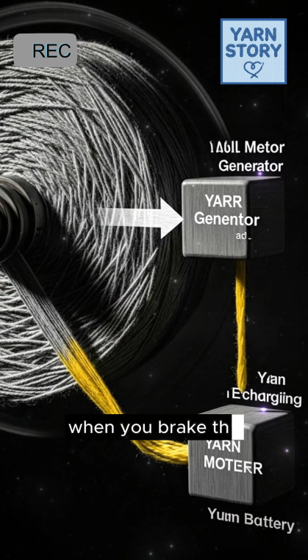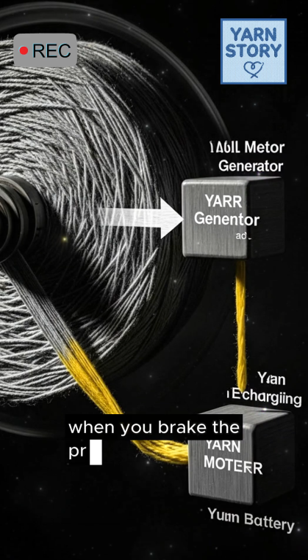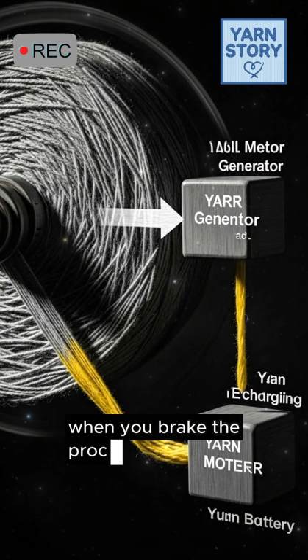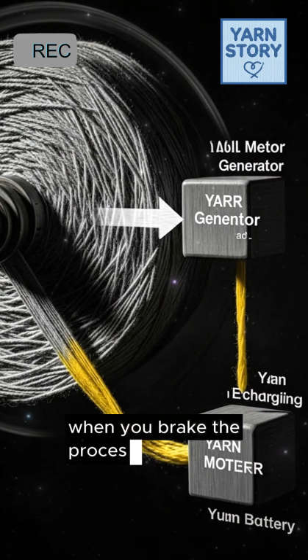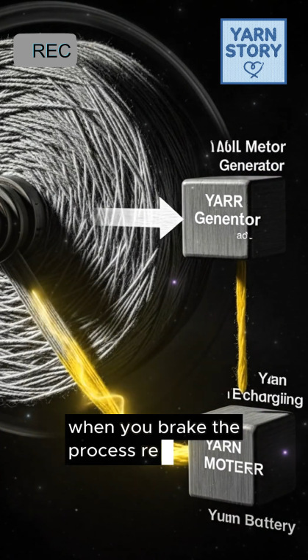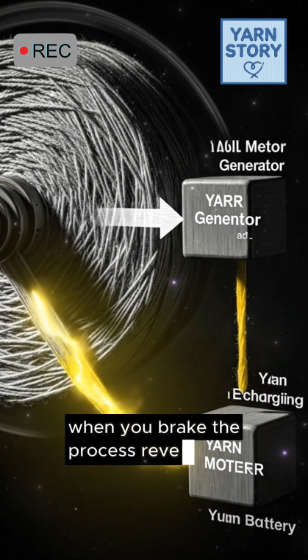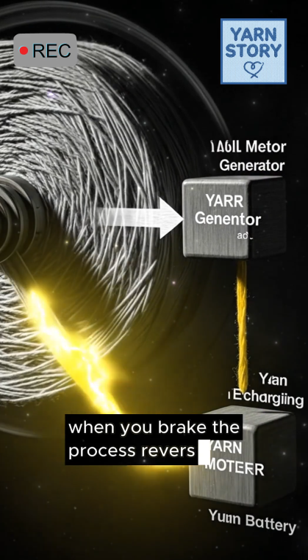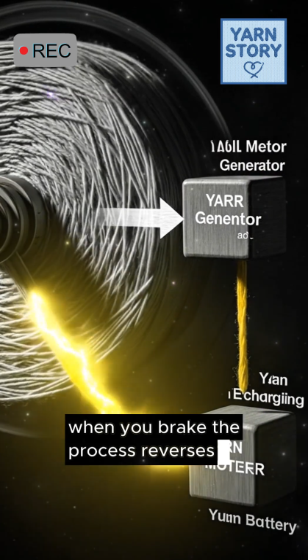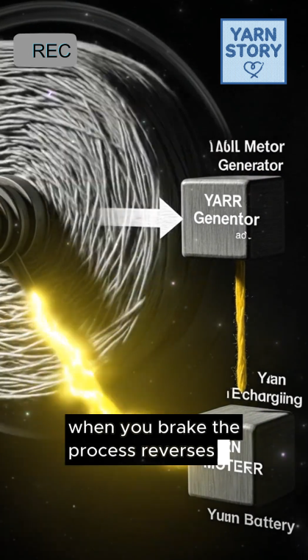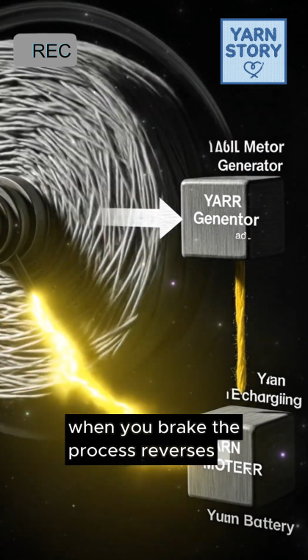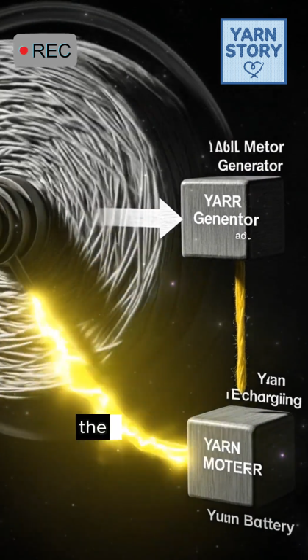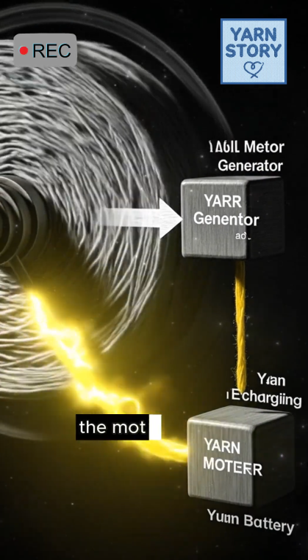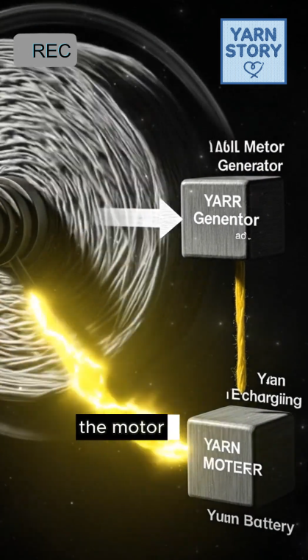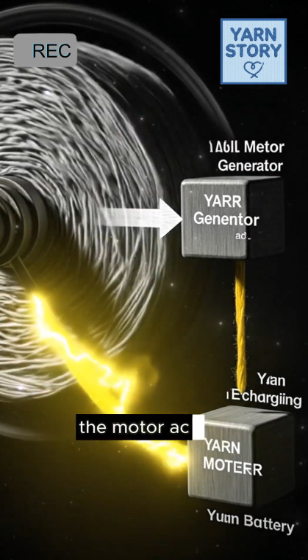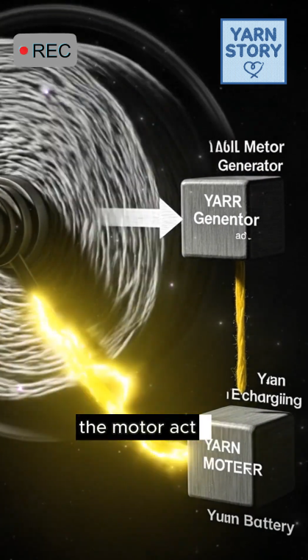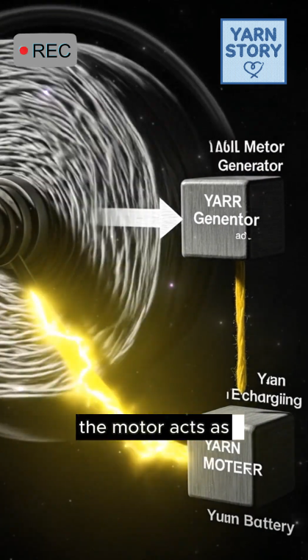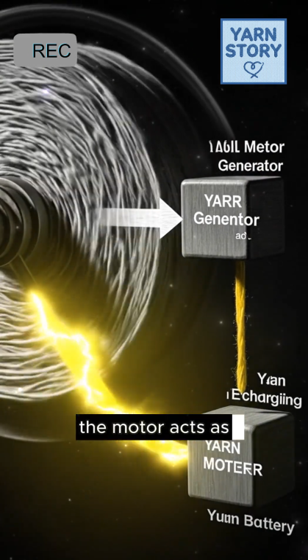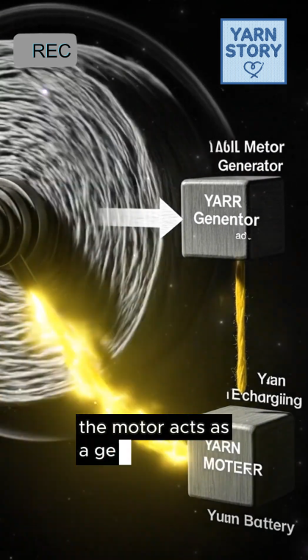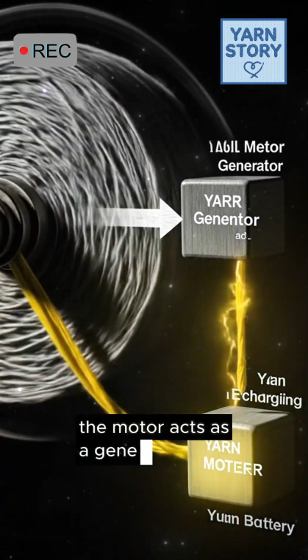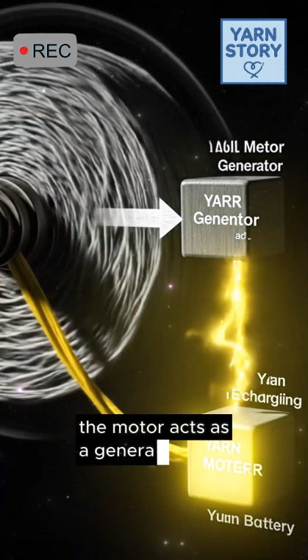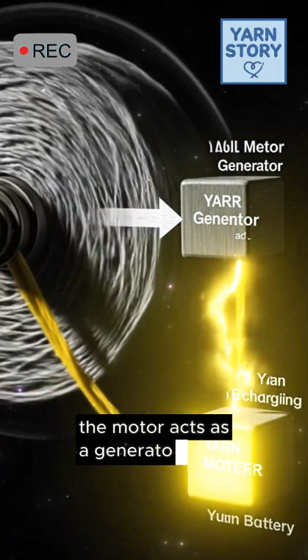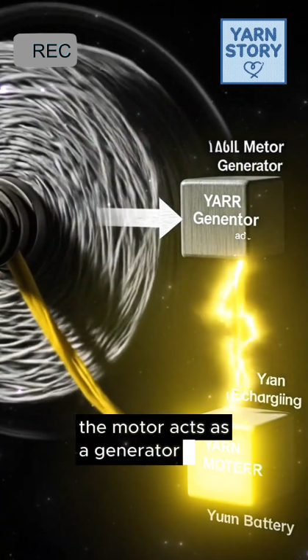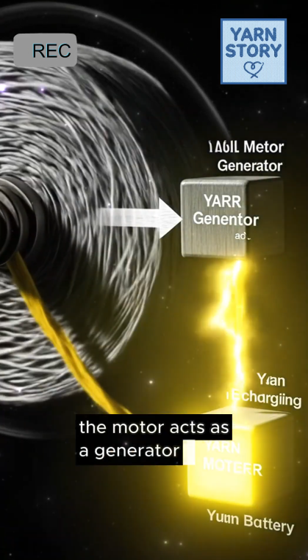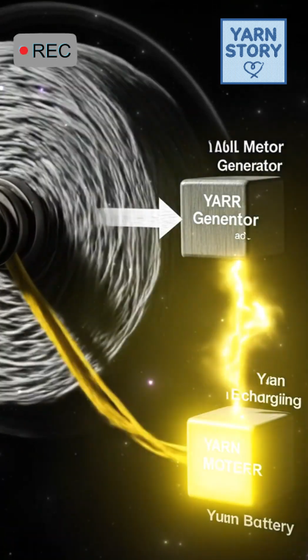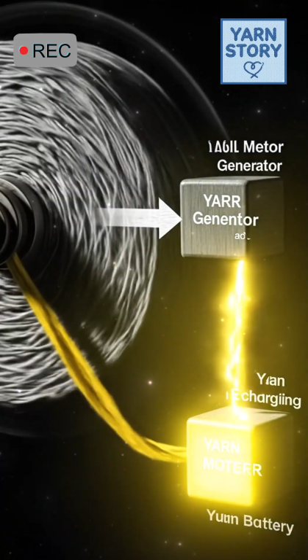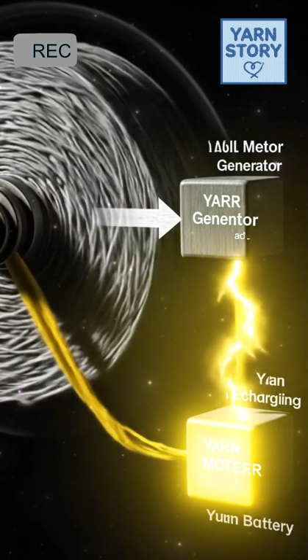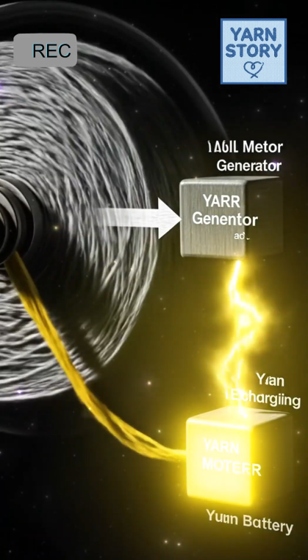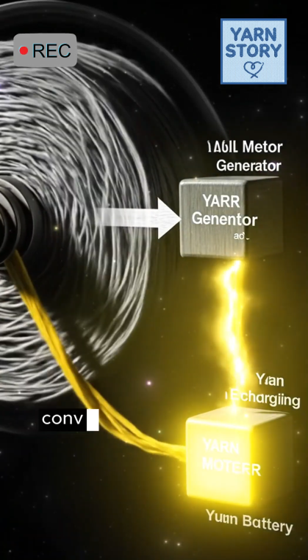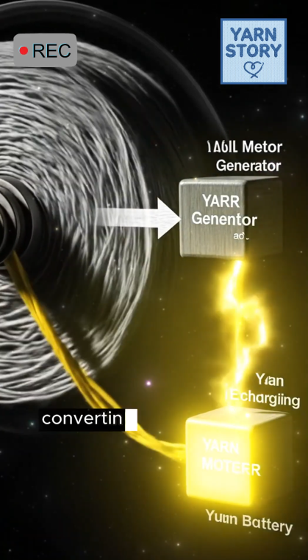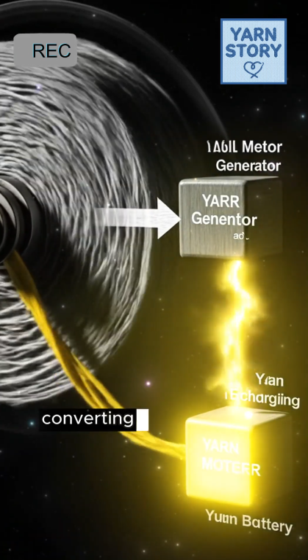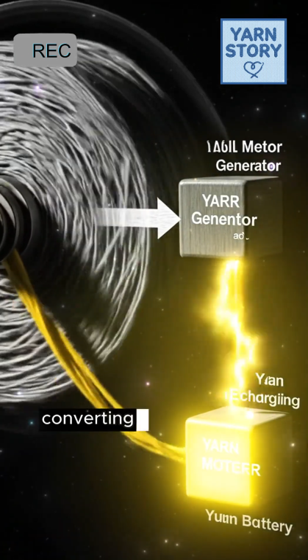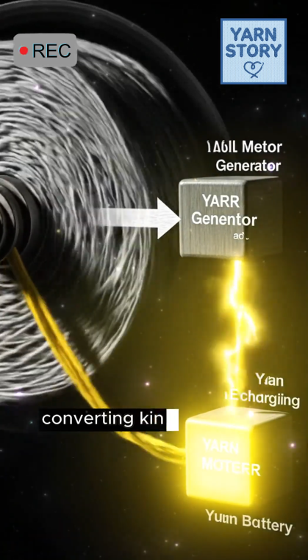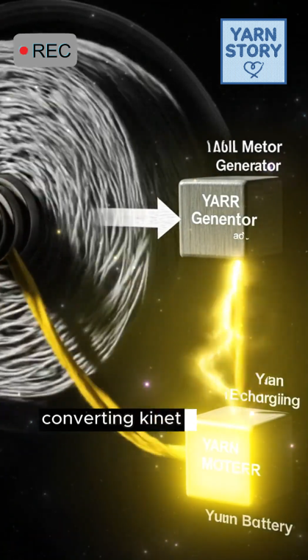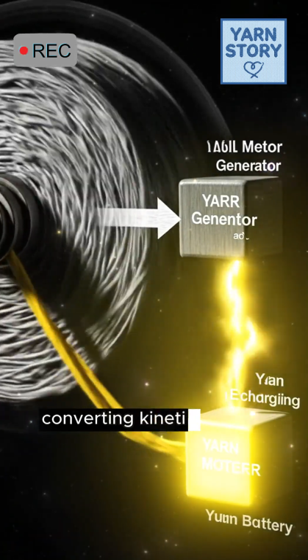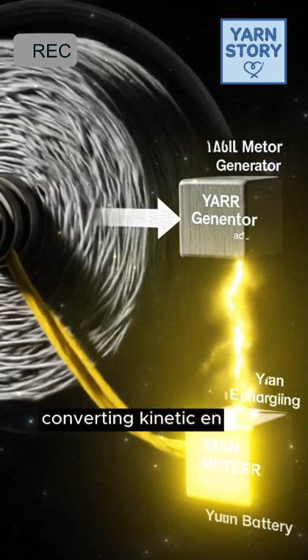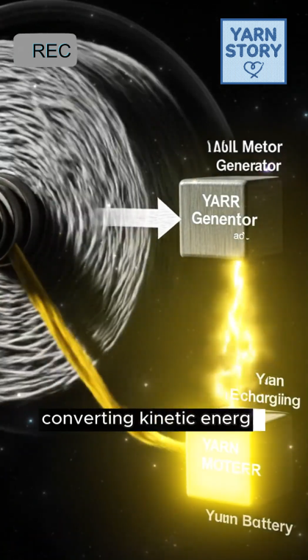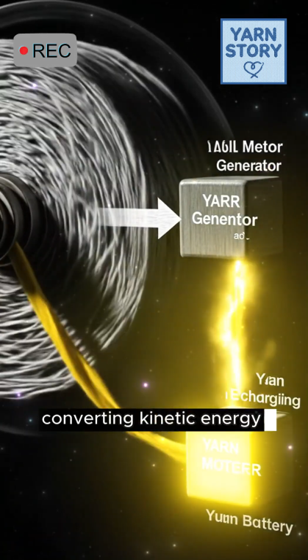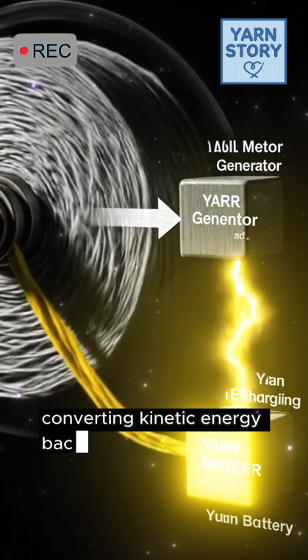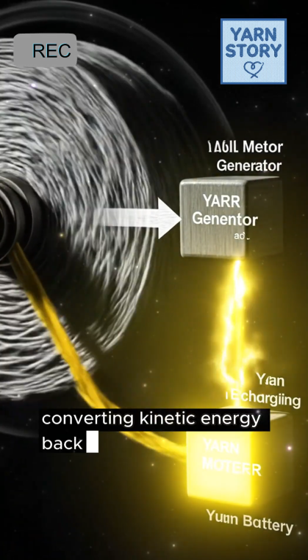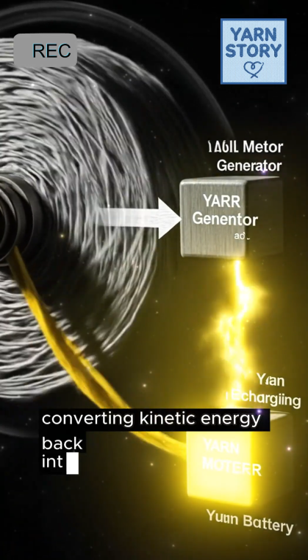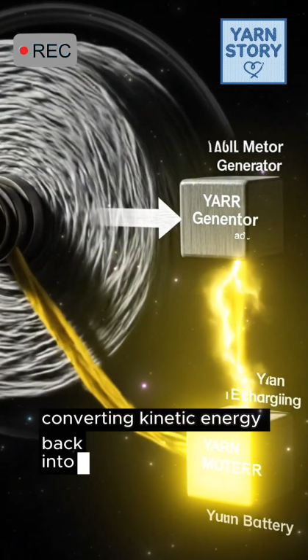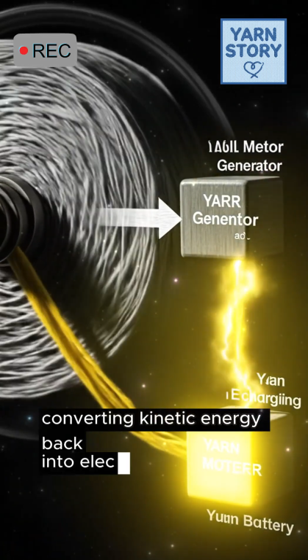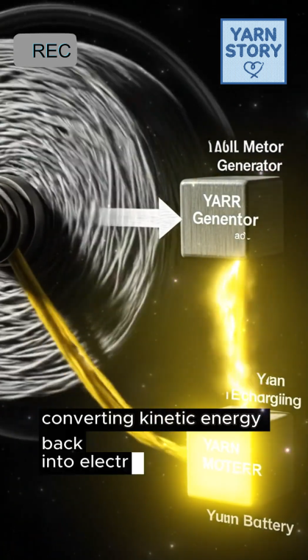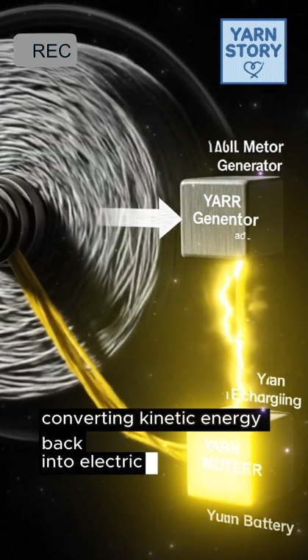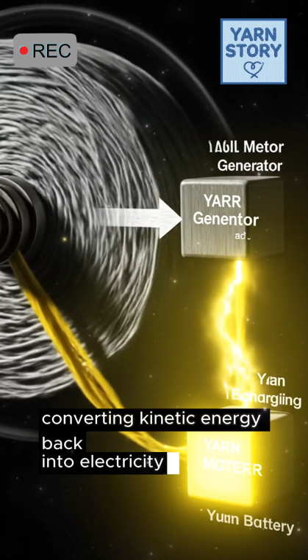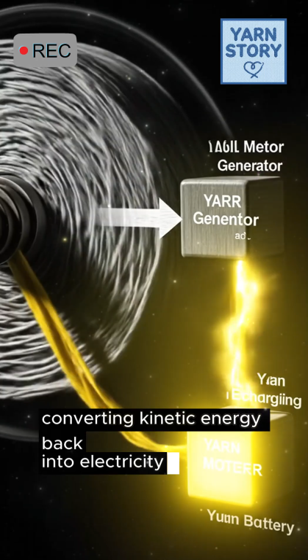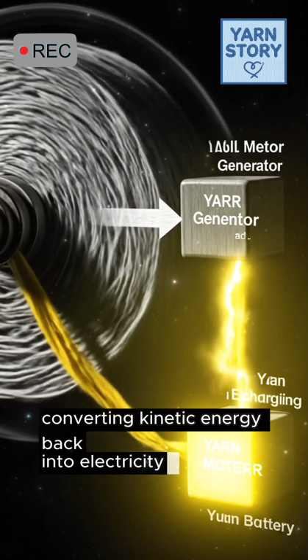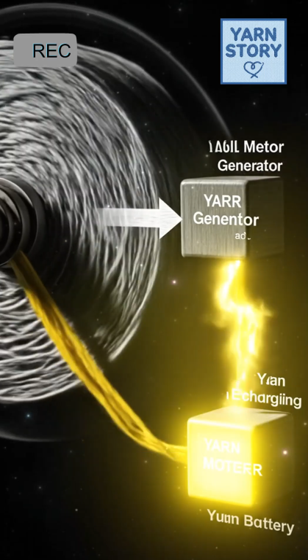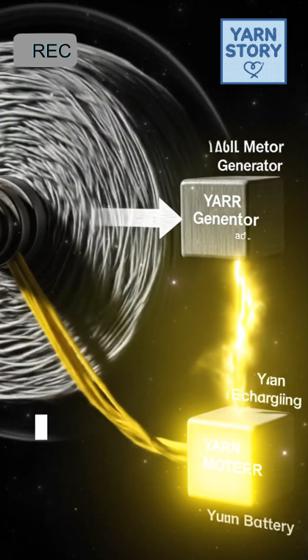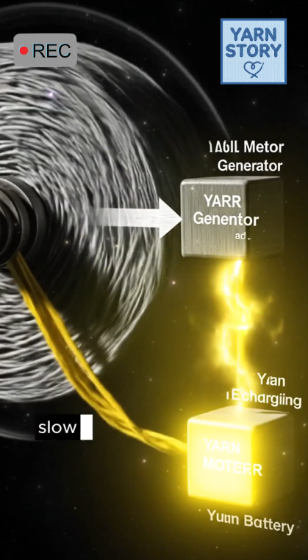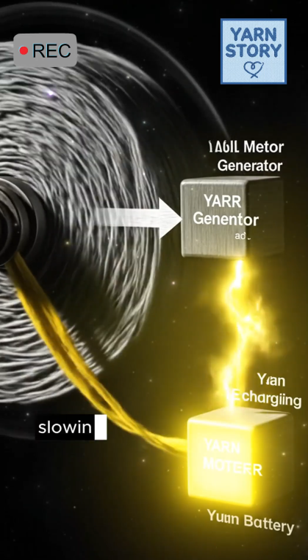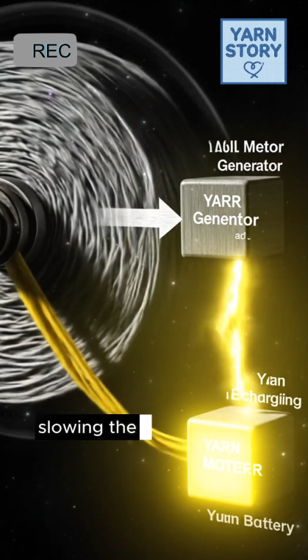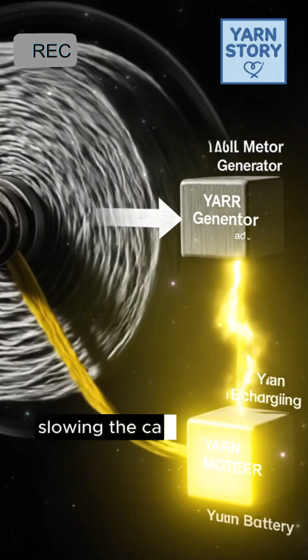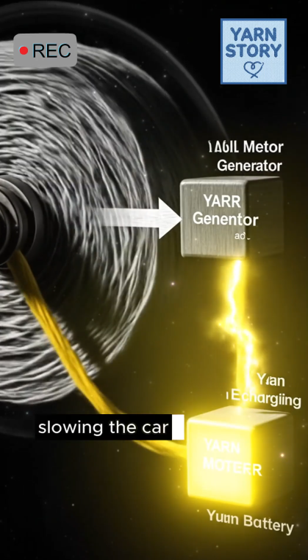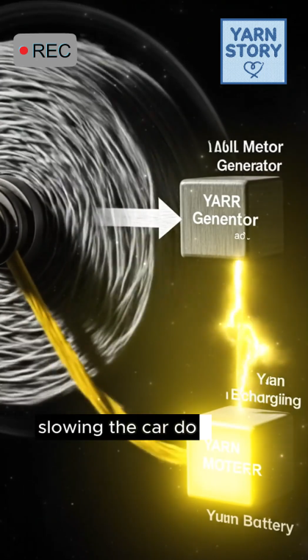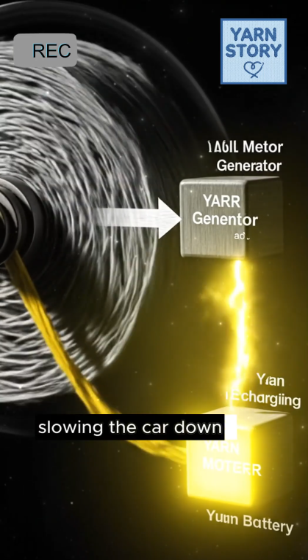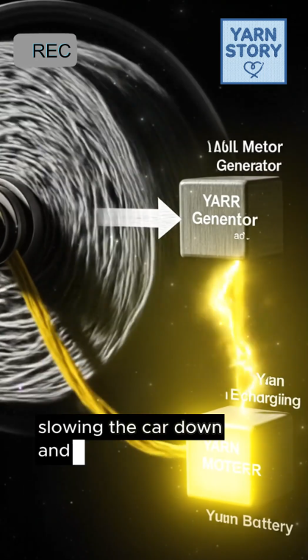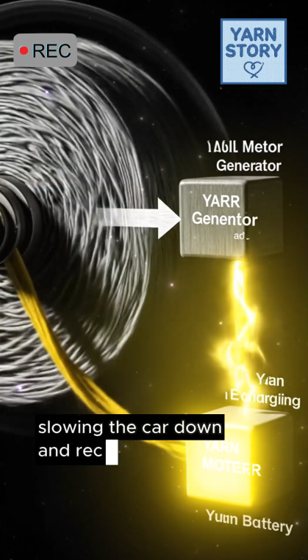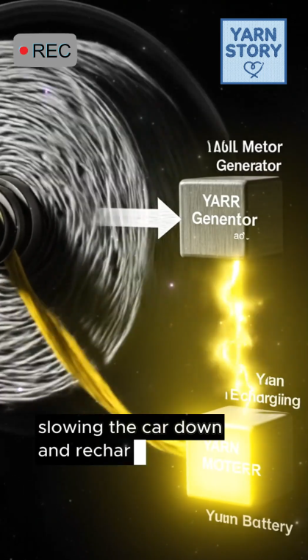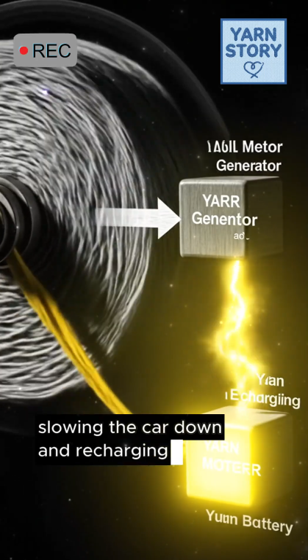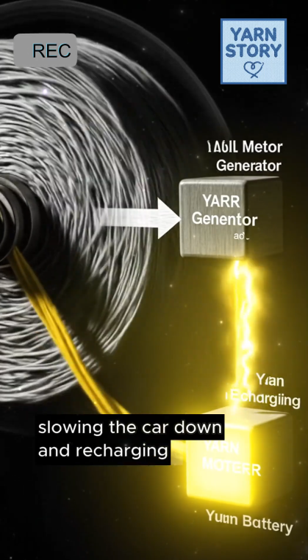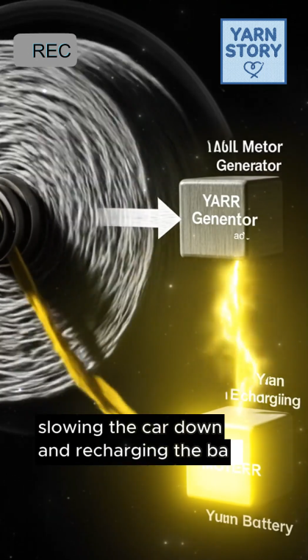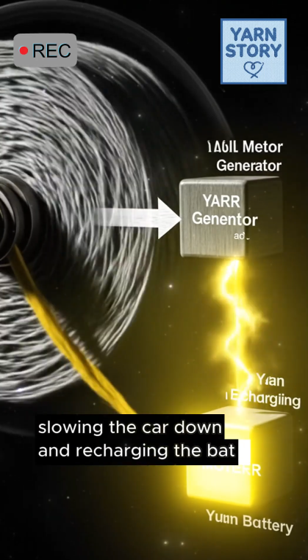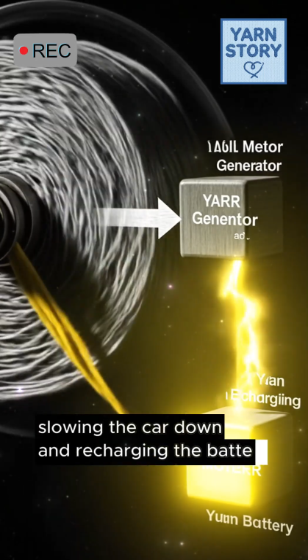When you brake, the process reverses. The motor acts as a generator, converting kinetic energy back into electricity, slowing the car down and recharging the battery.